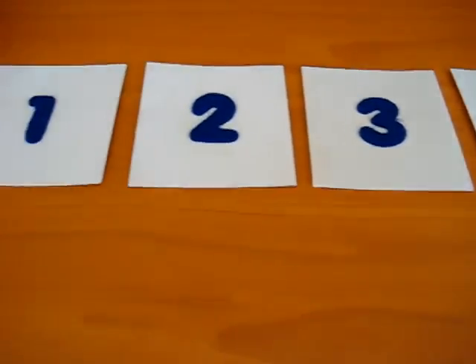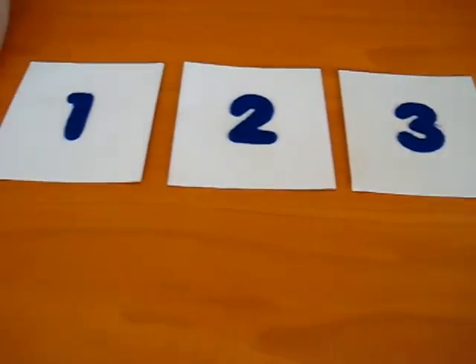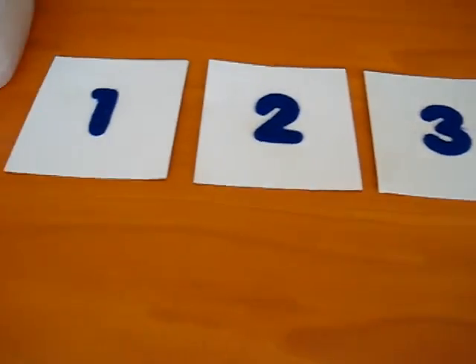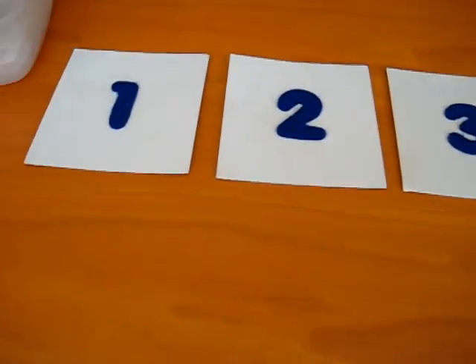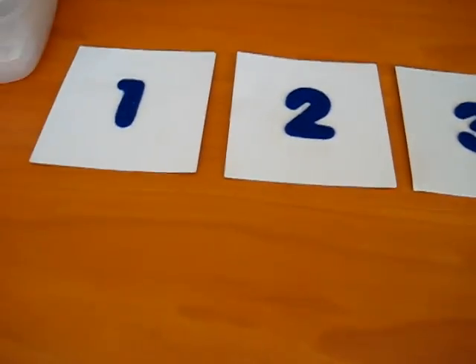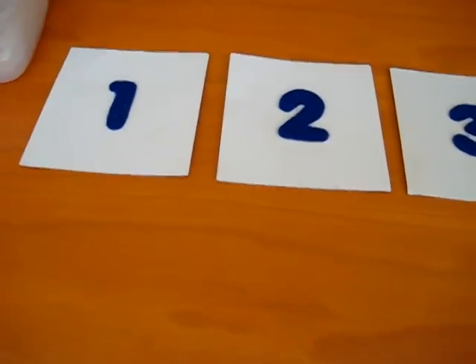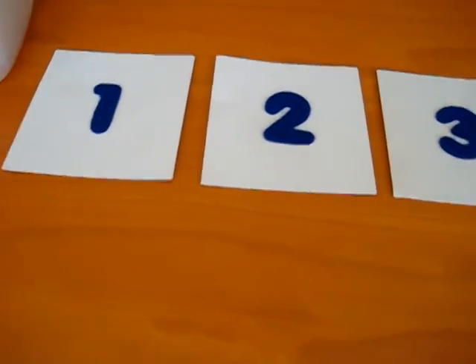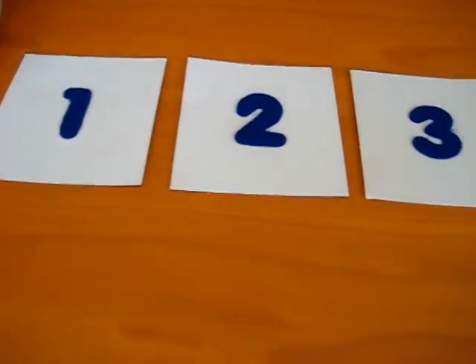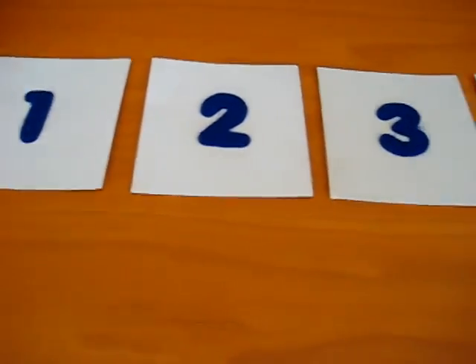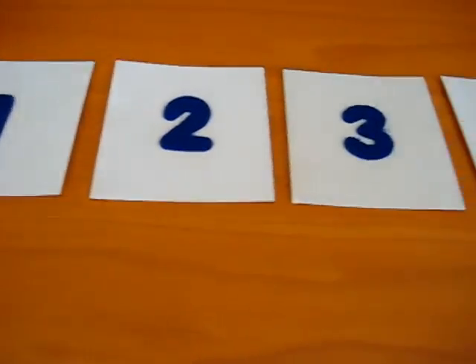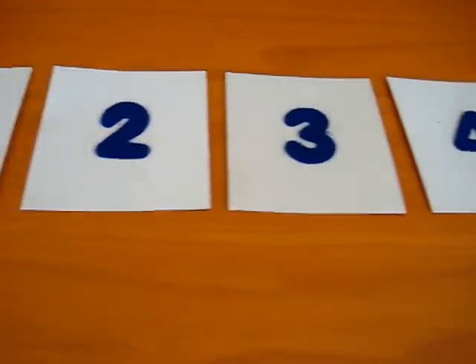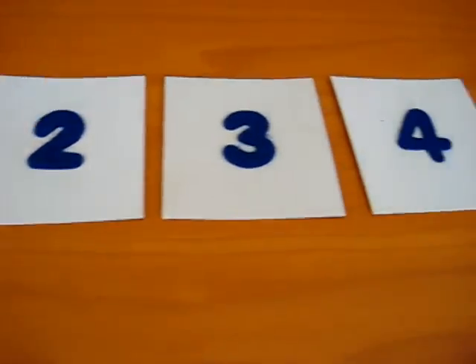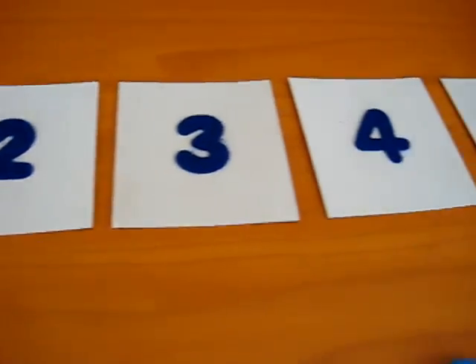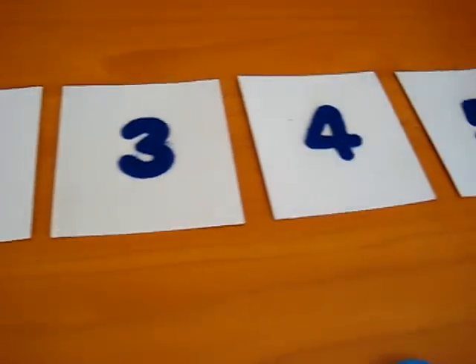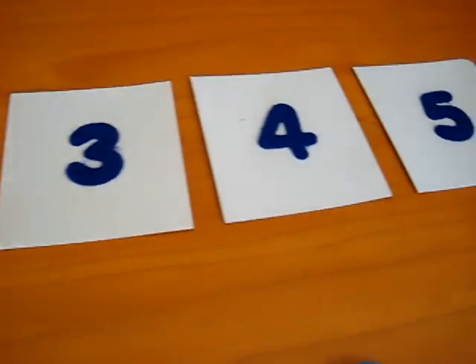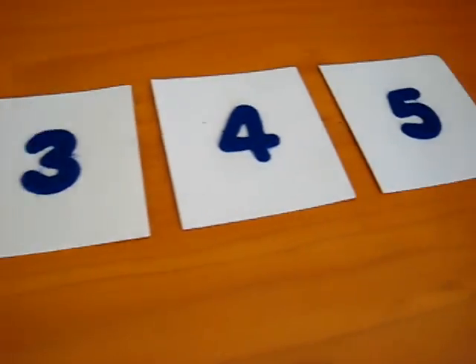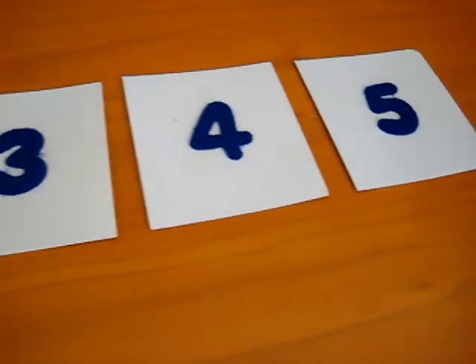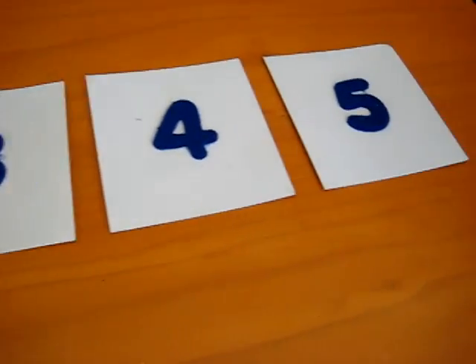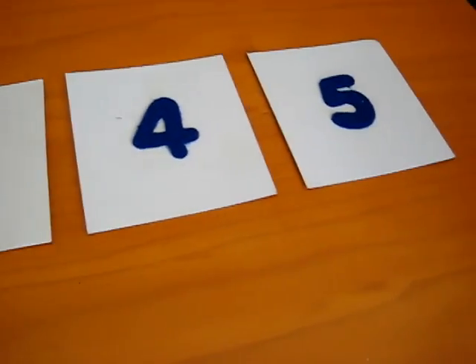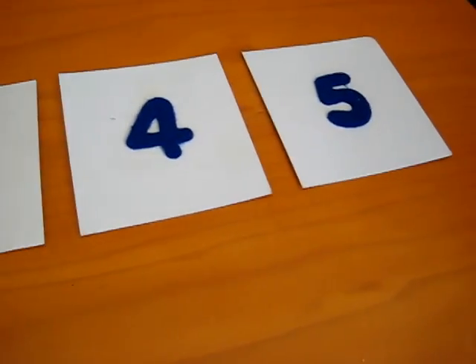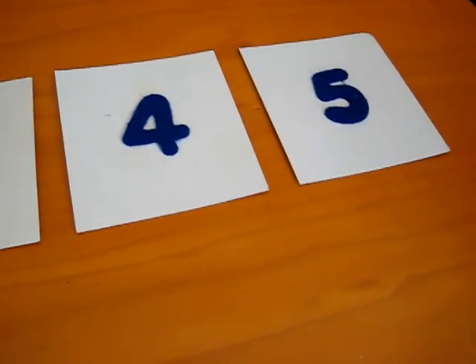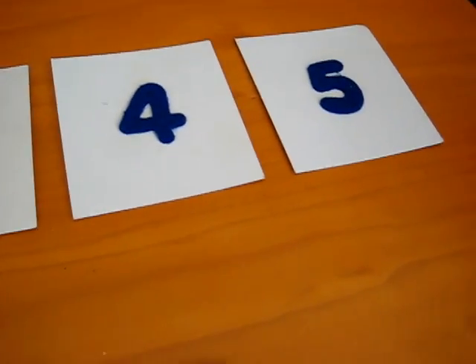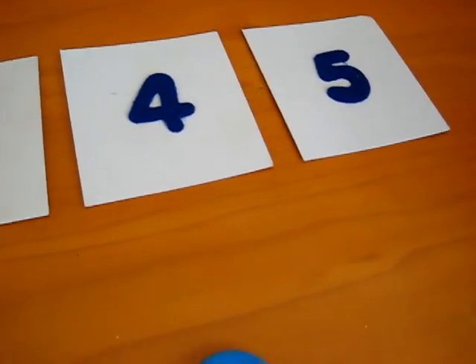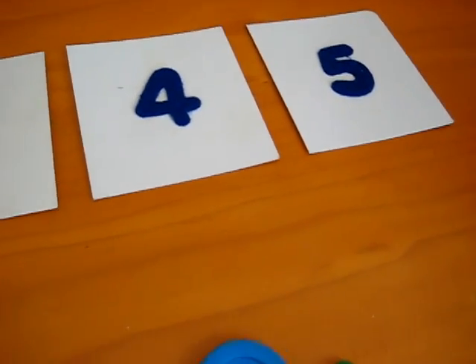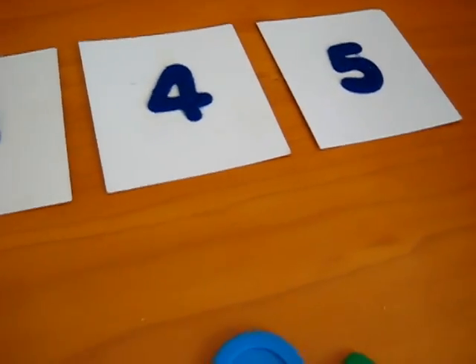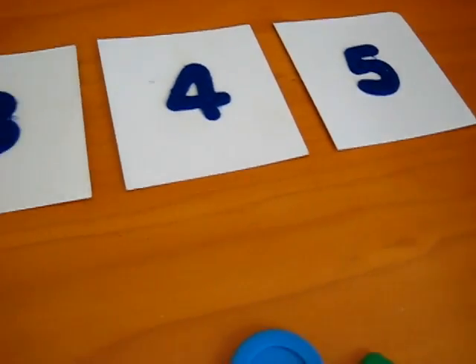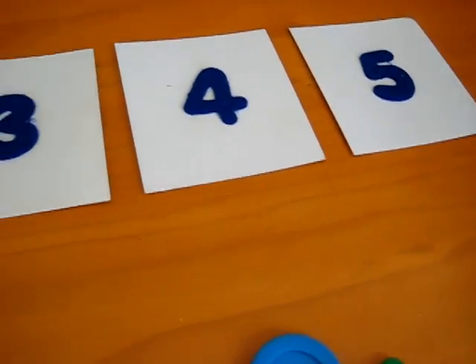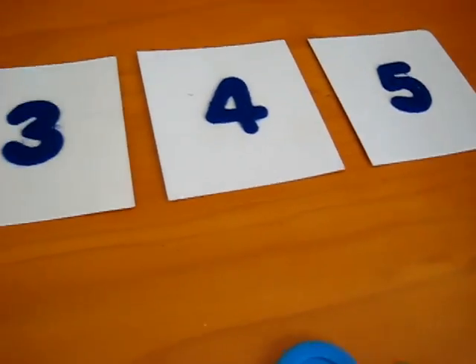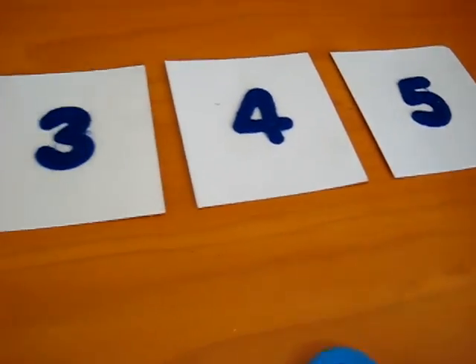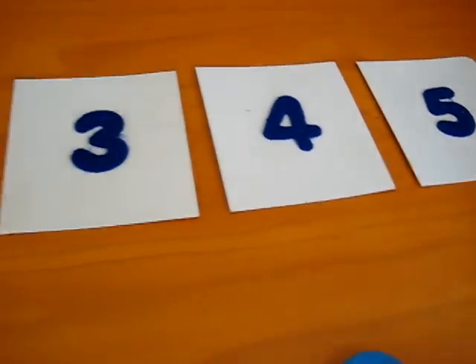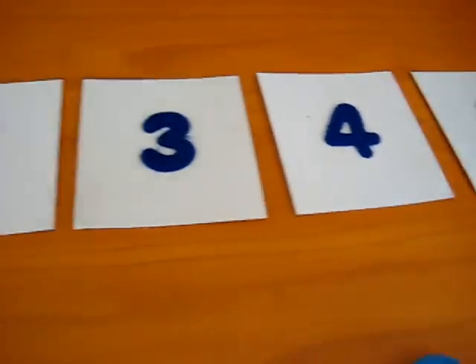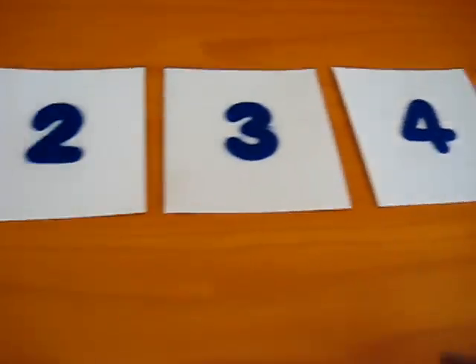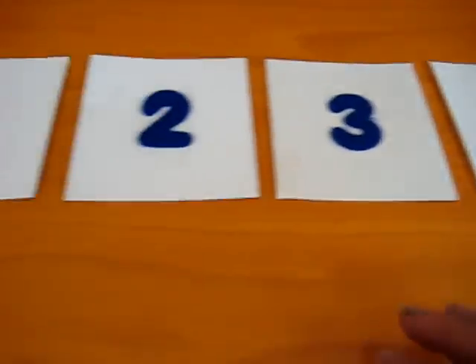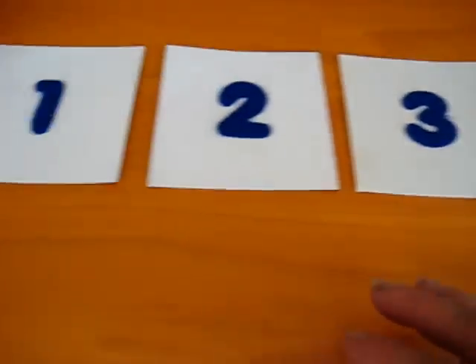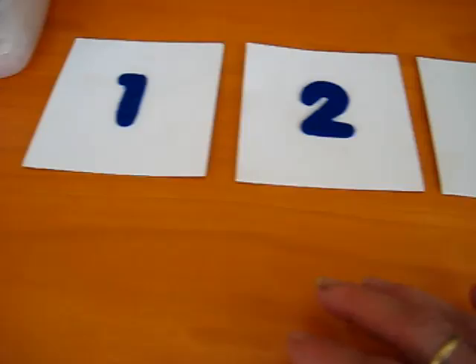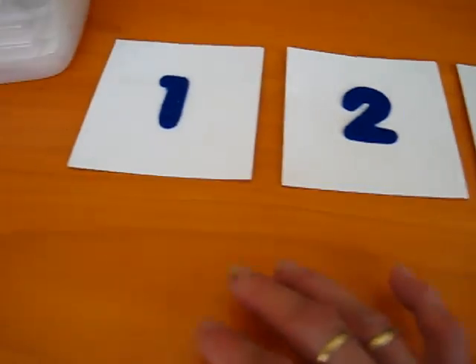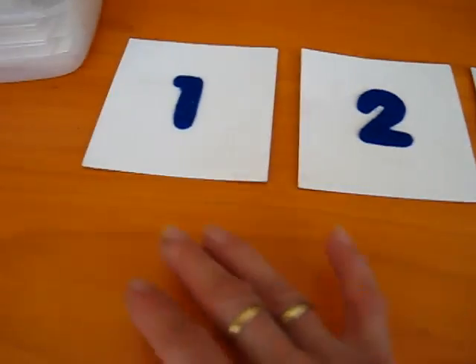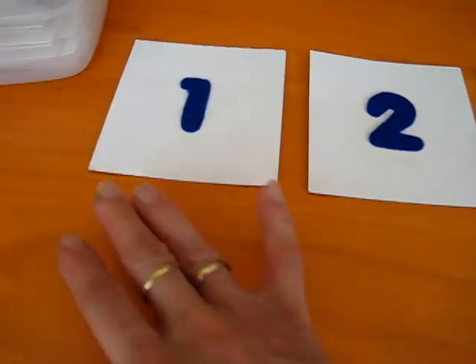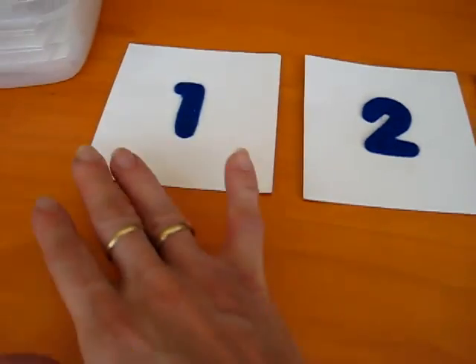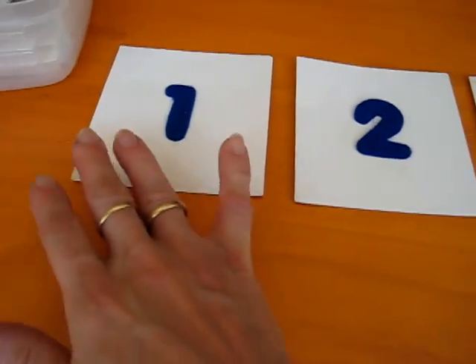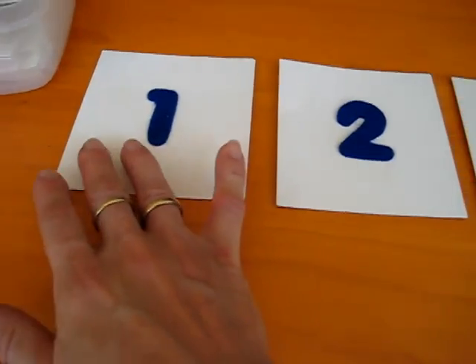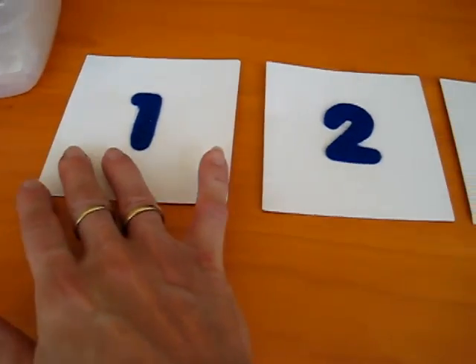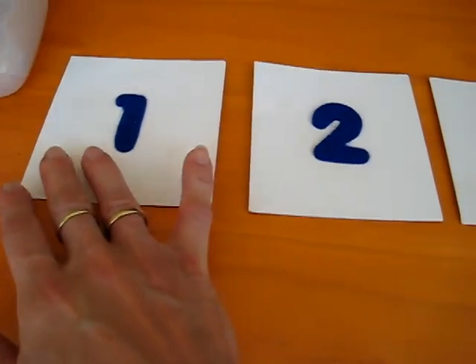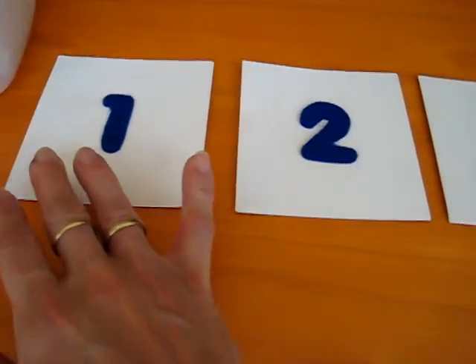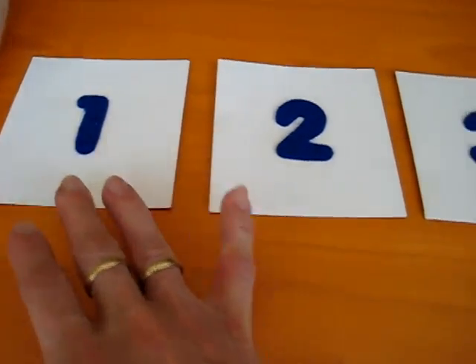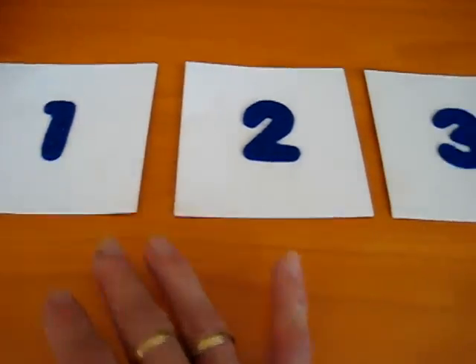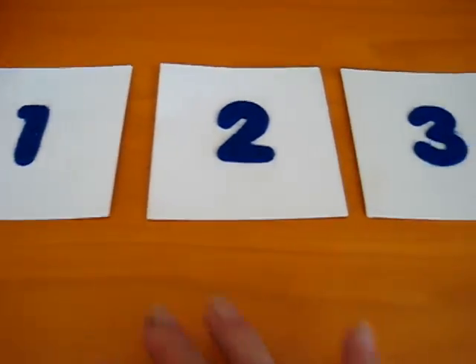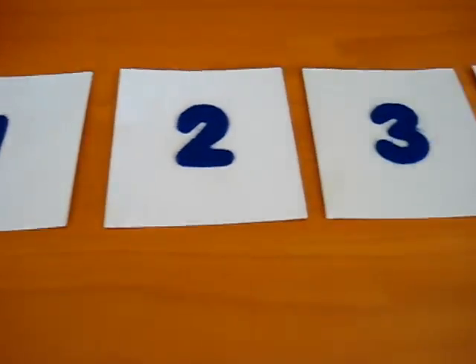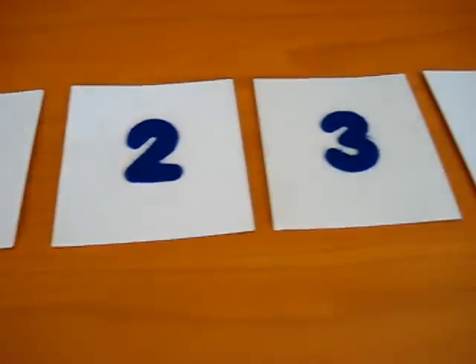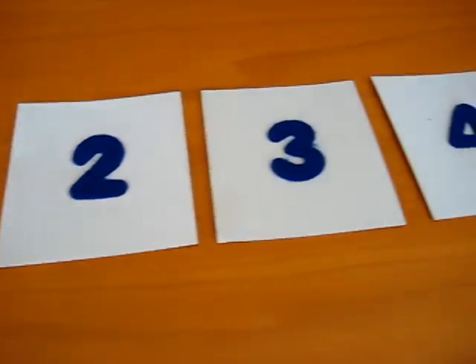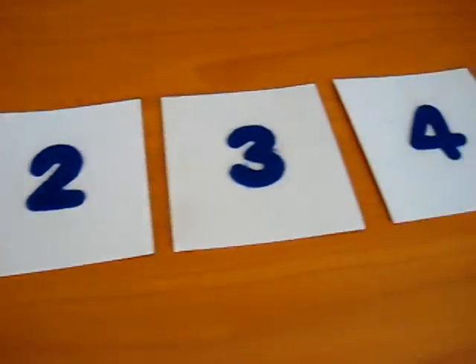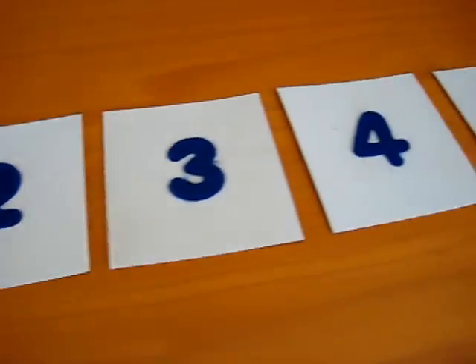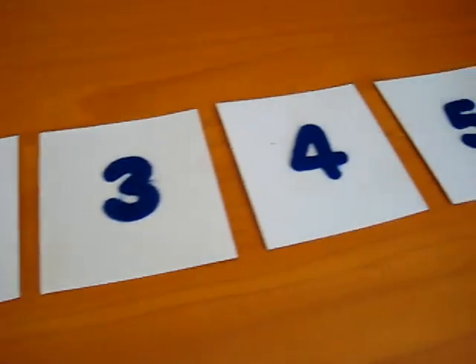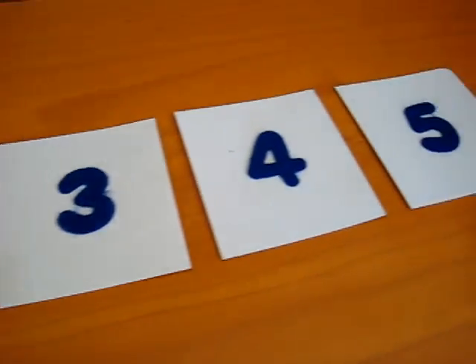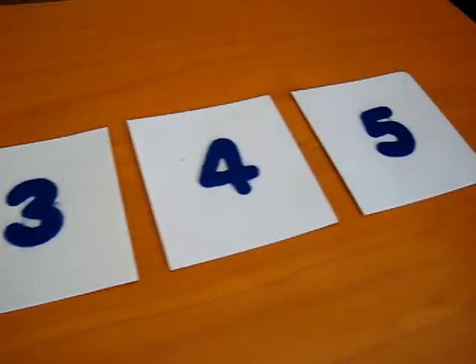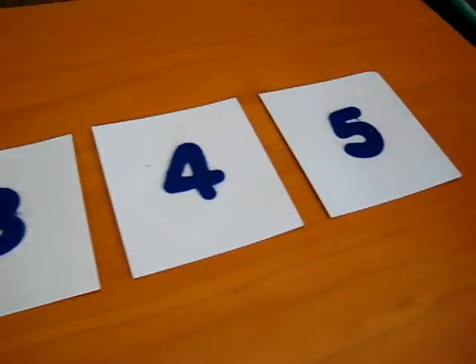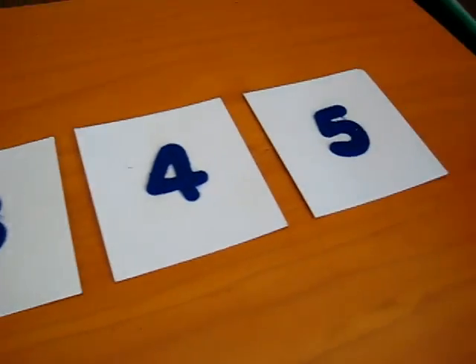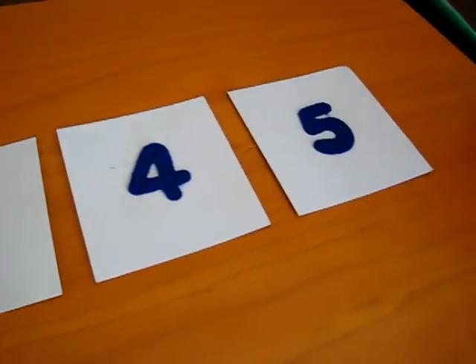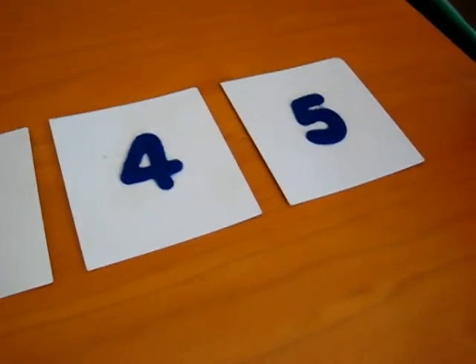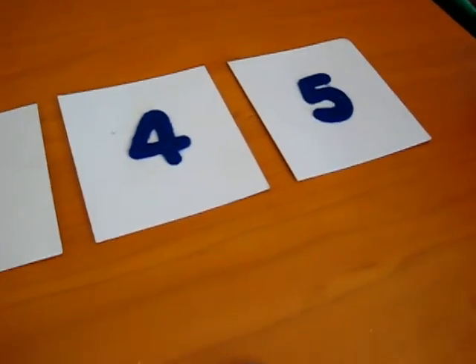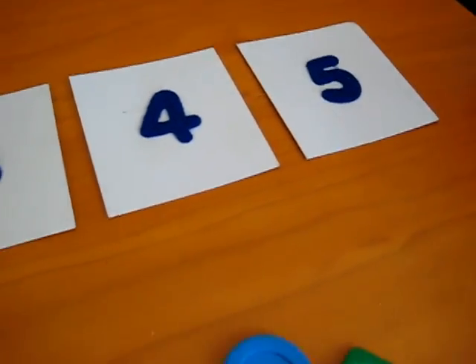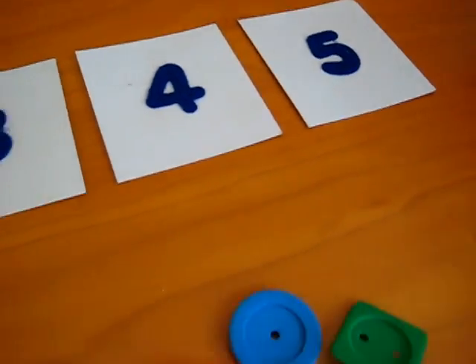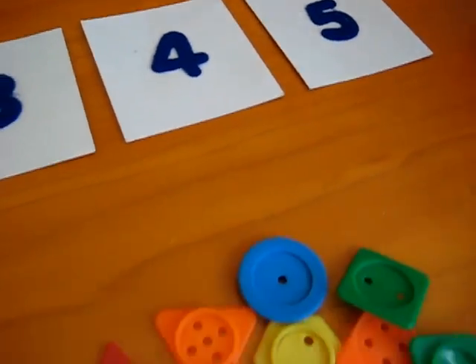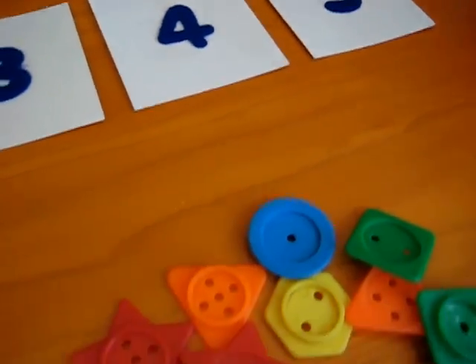Here's another little counting activity. I have here some number cards. One, two, three, four, five. We have till five.